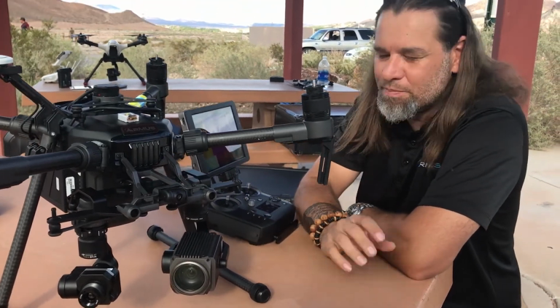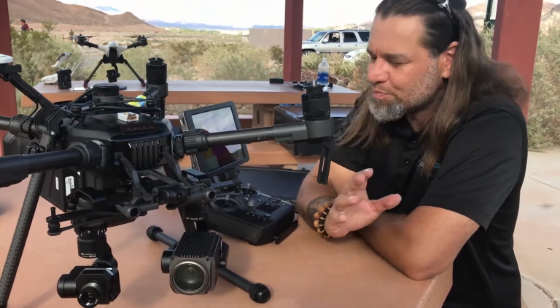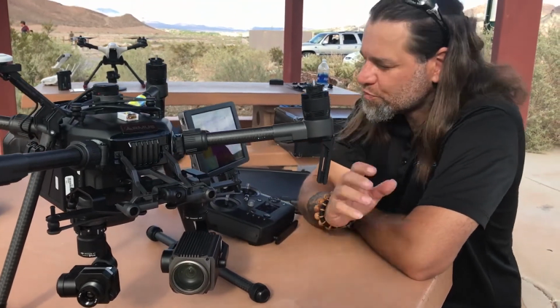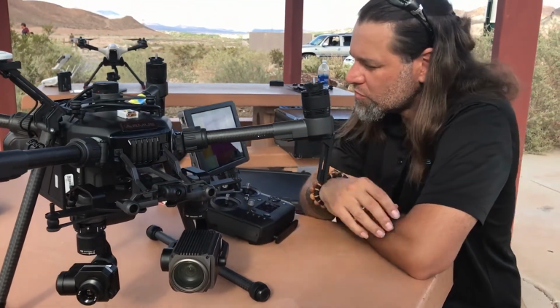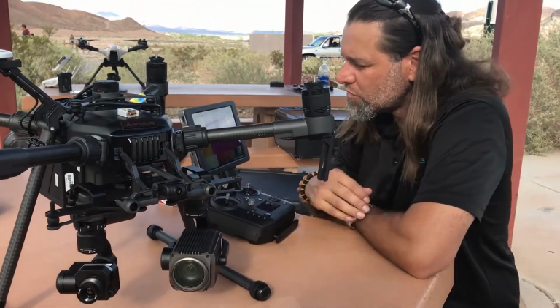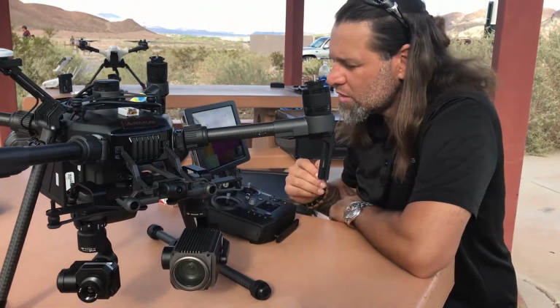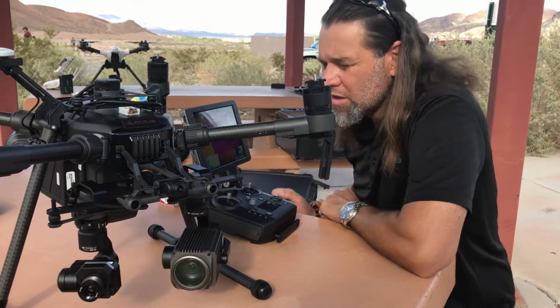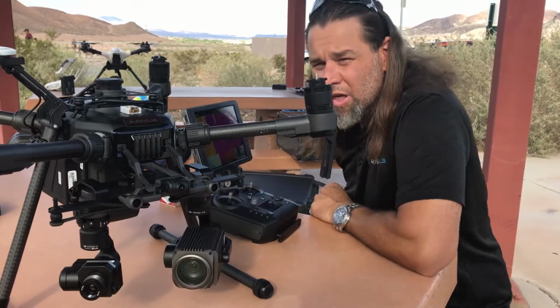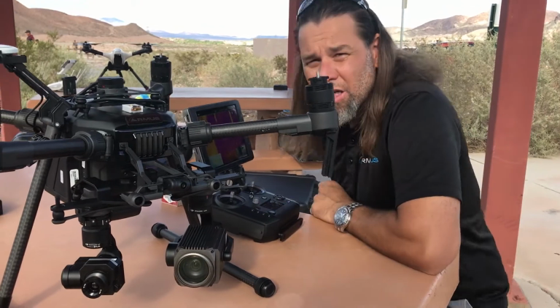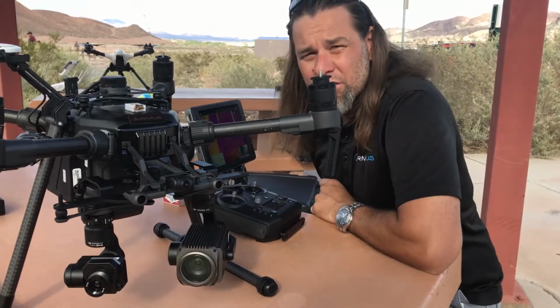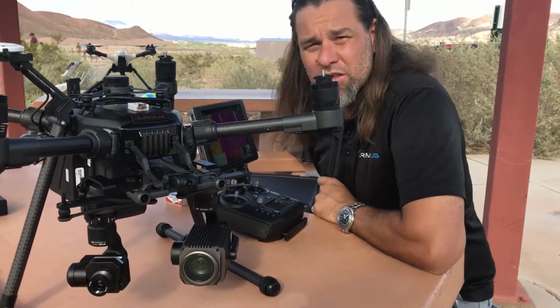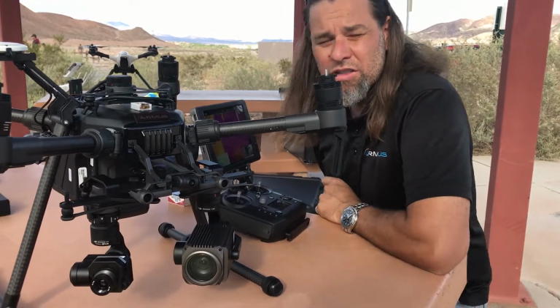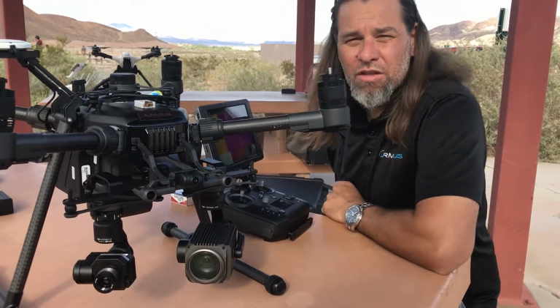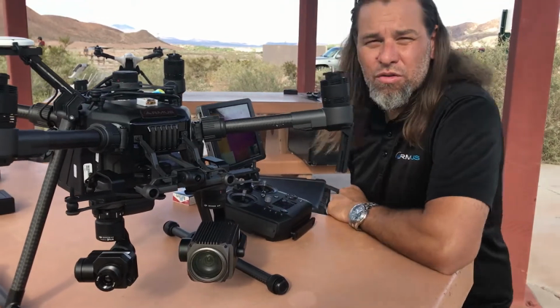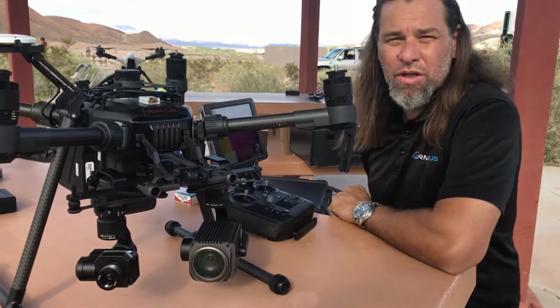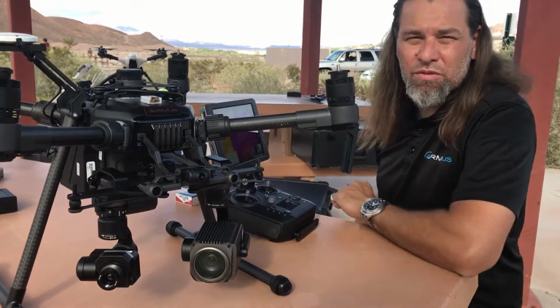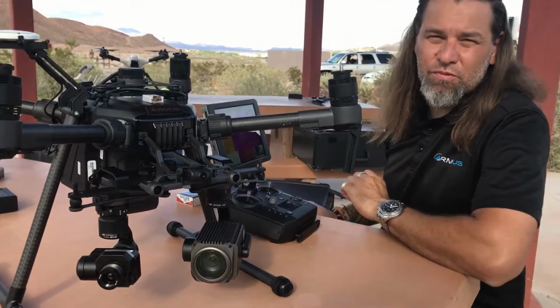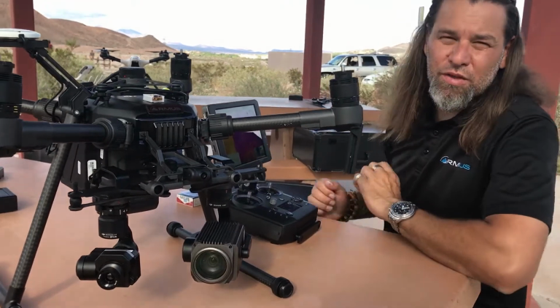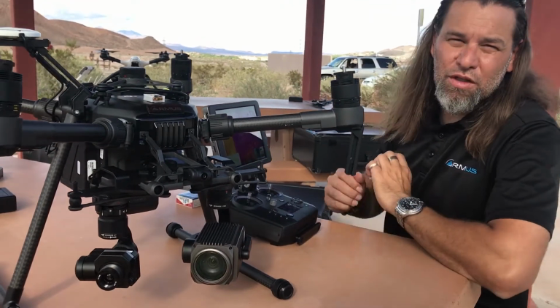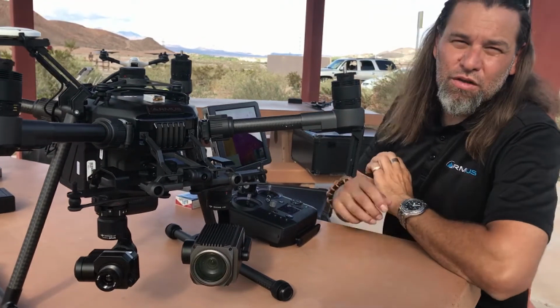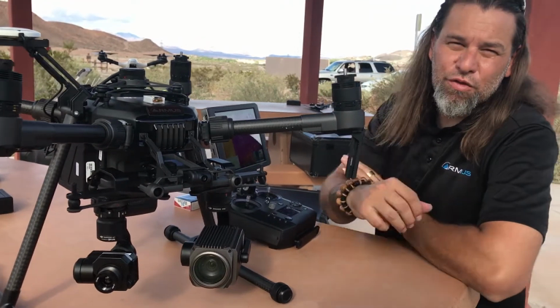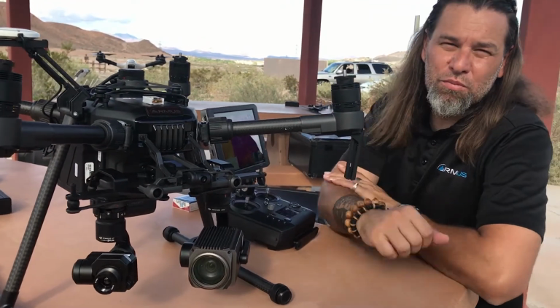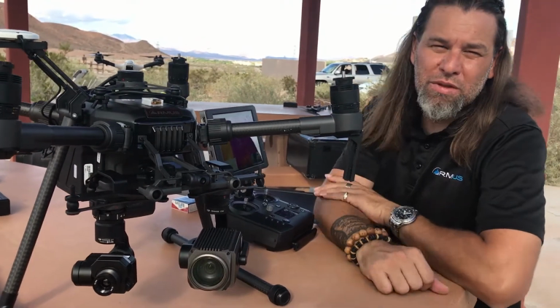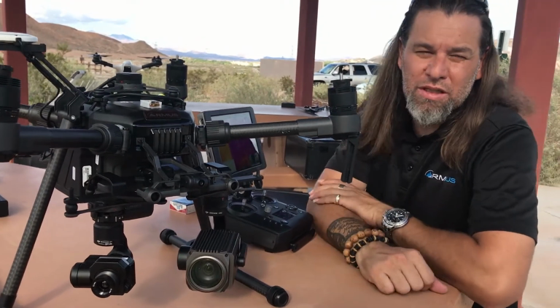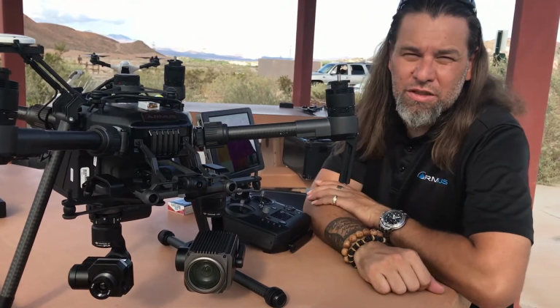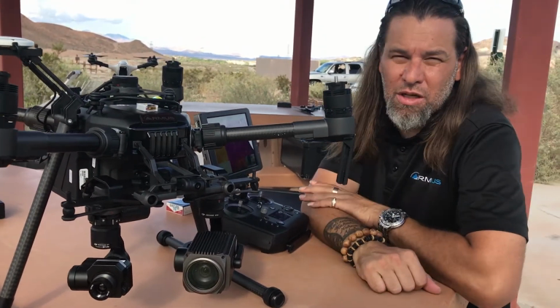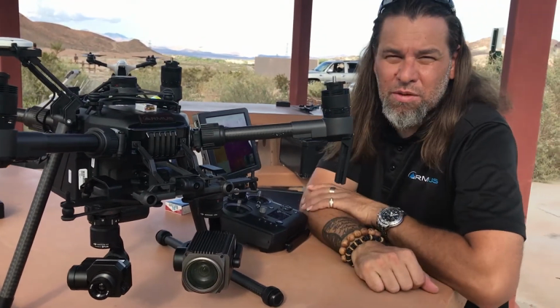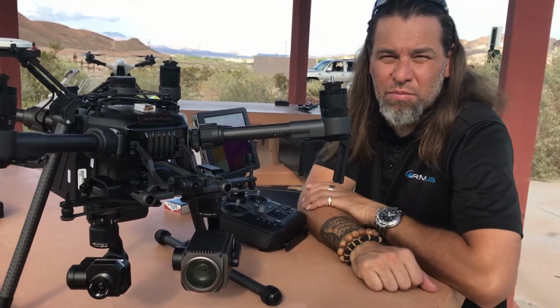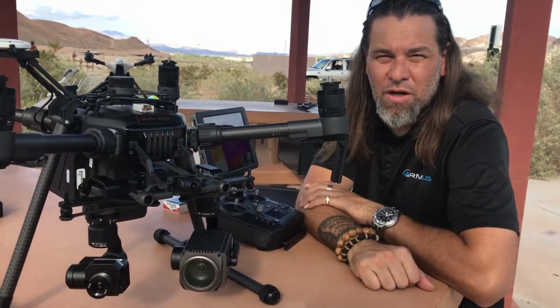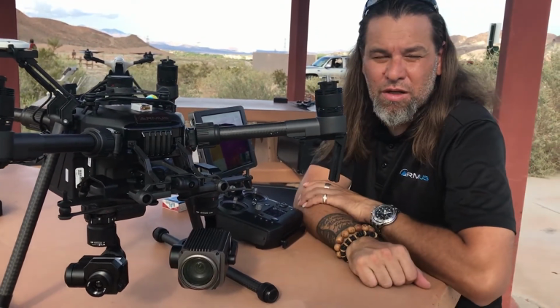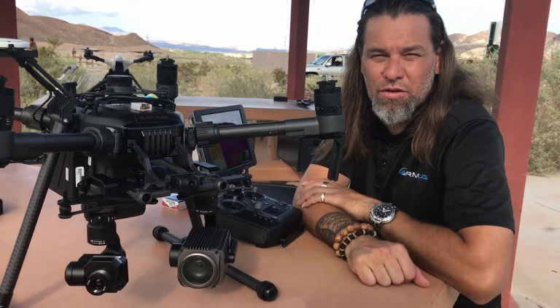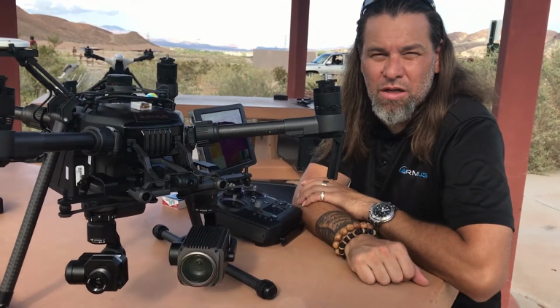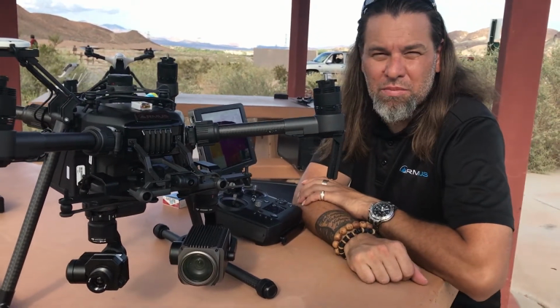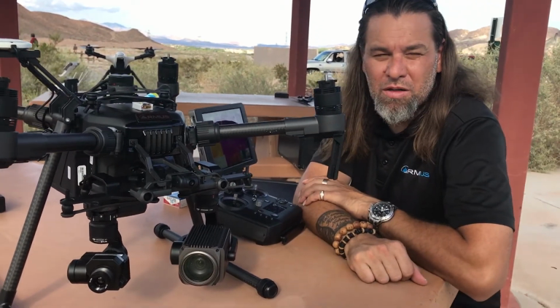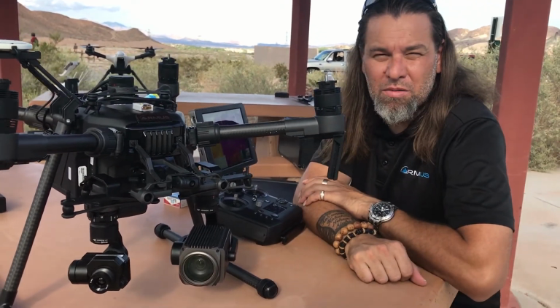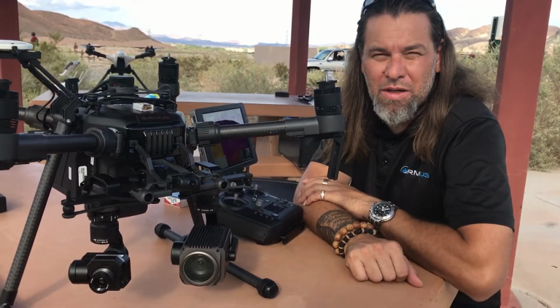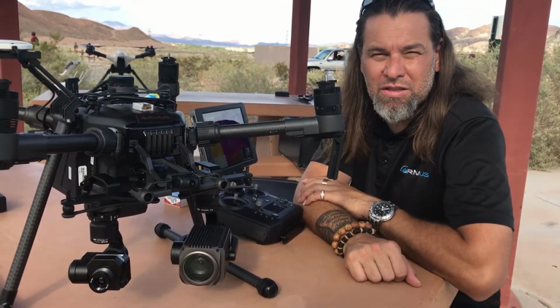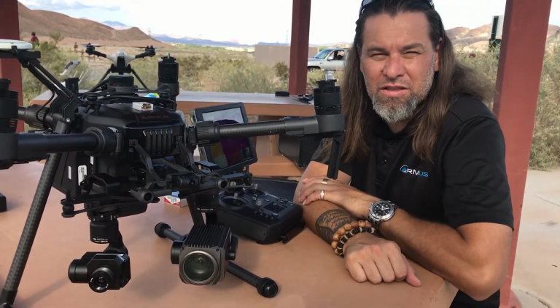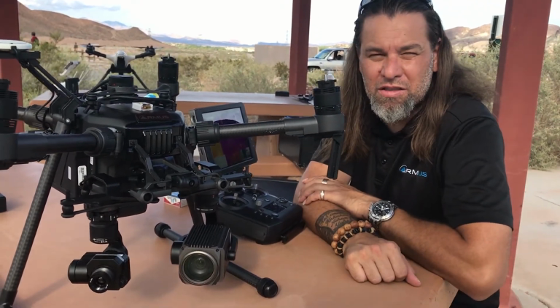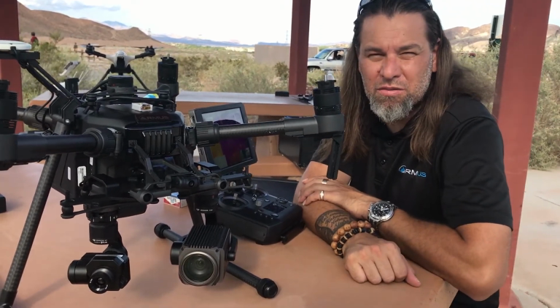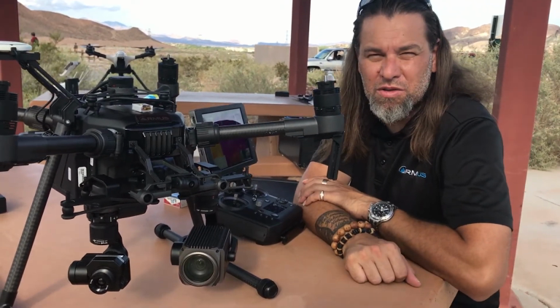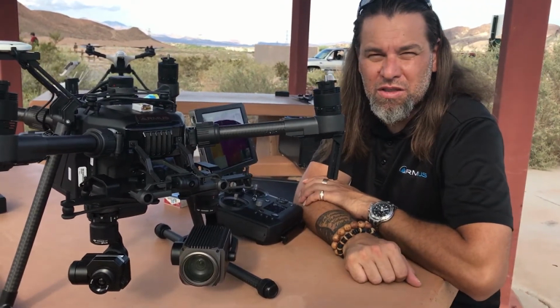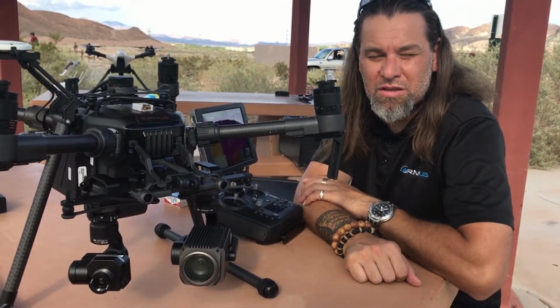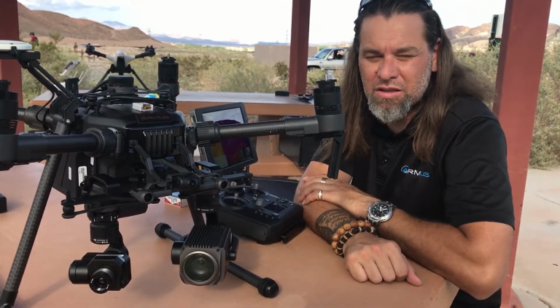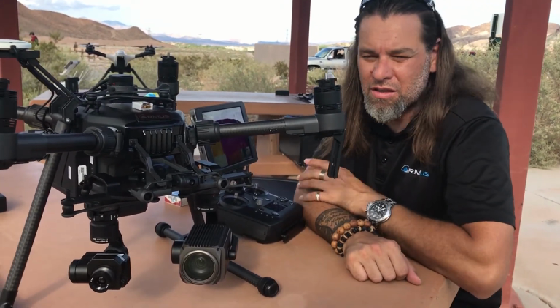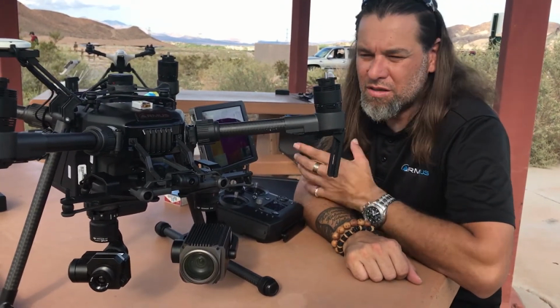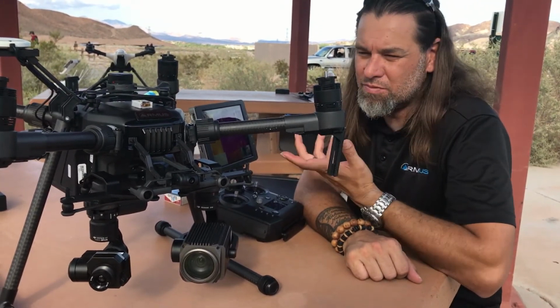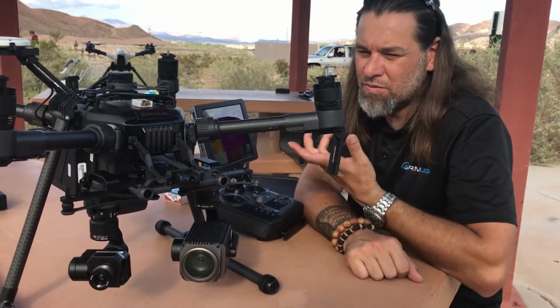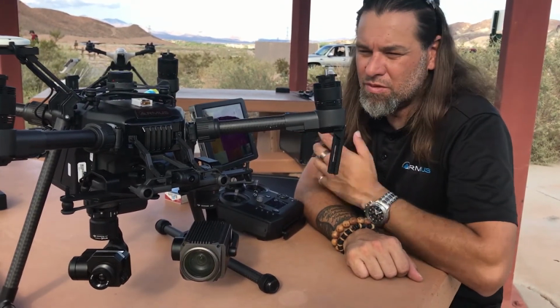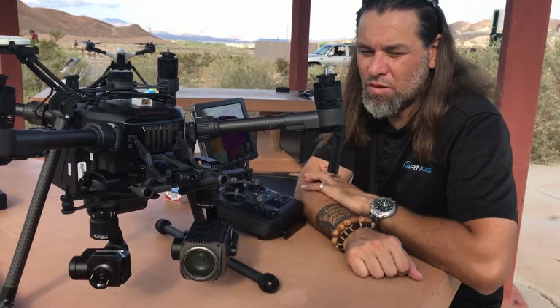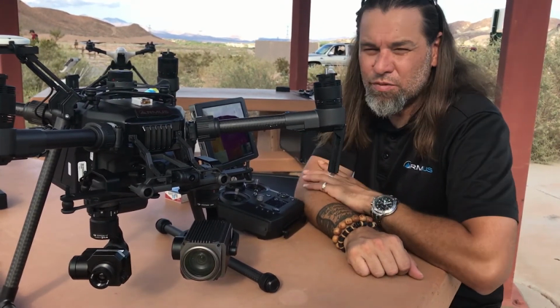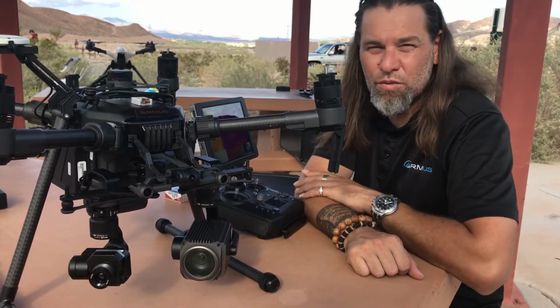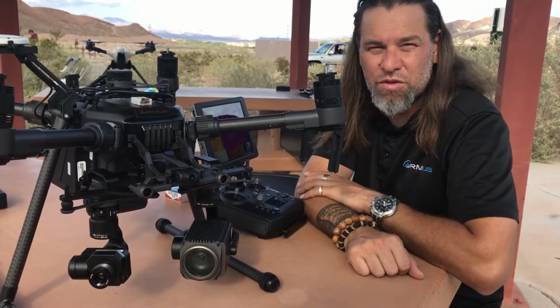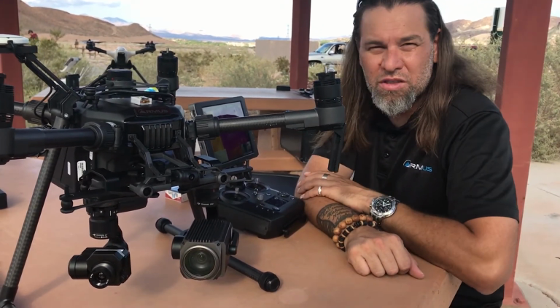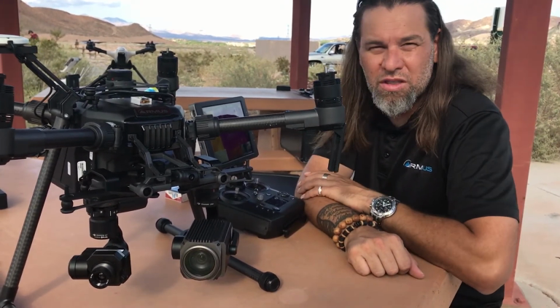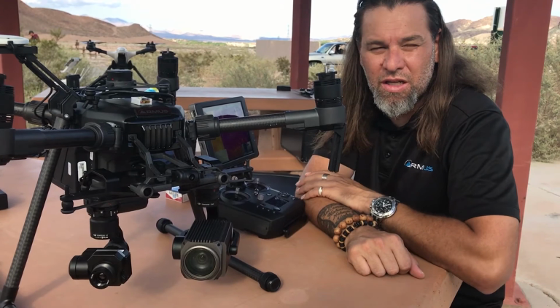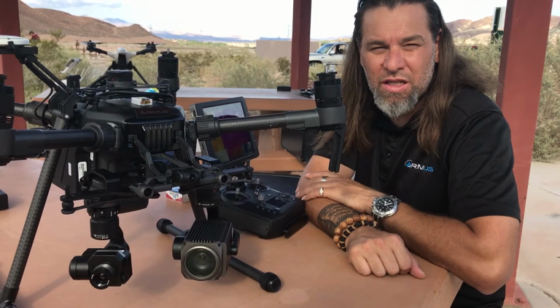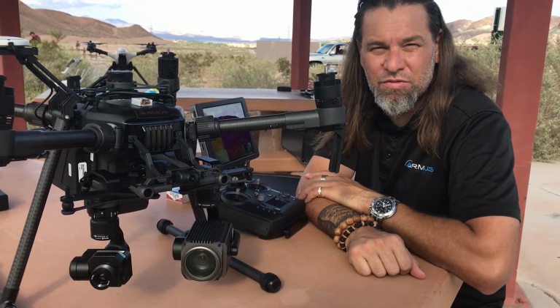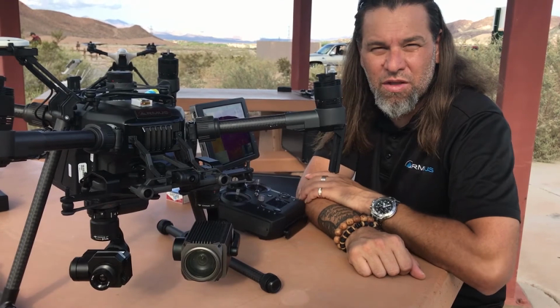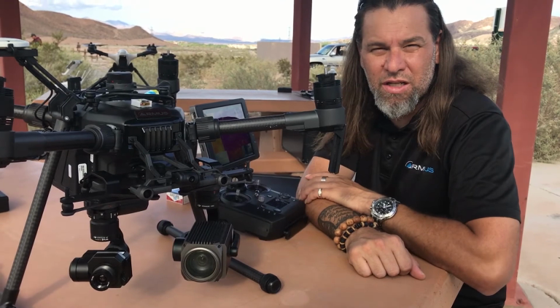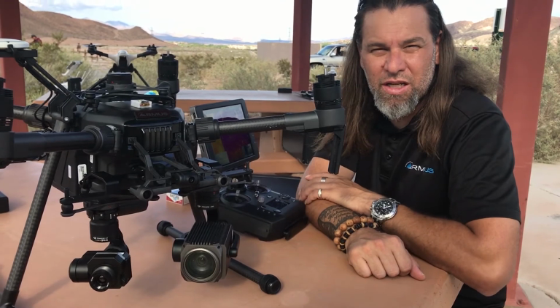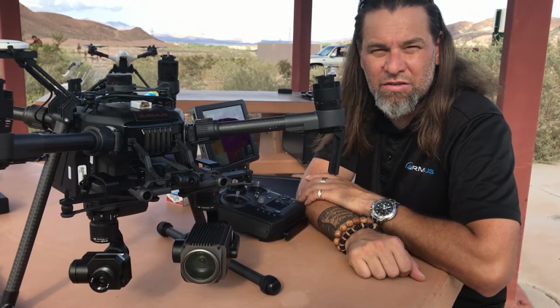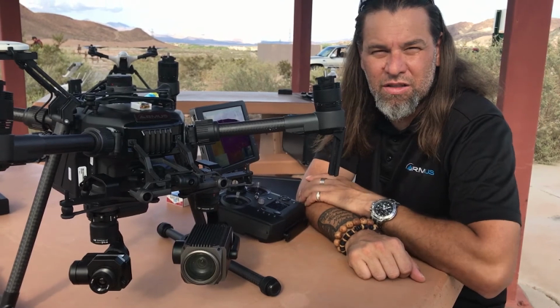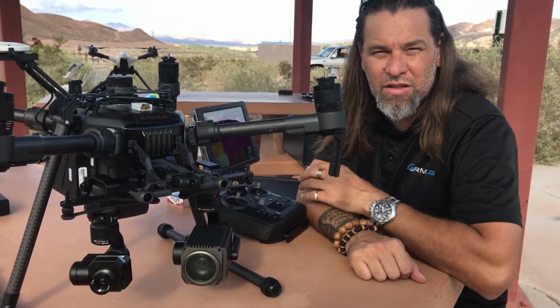Just another quick video from John McBride, Rocky Mountain Unmanned Systems — hopefully we'll see you guys flying out there.